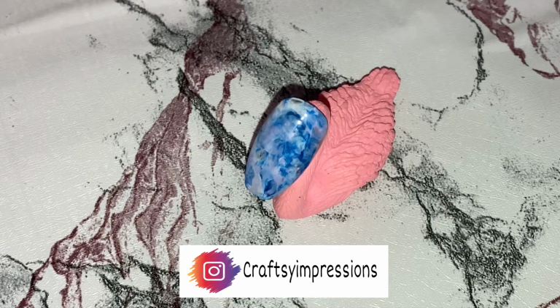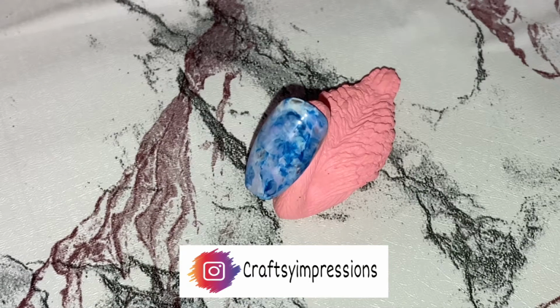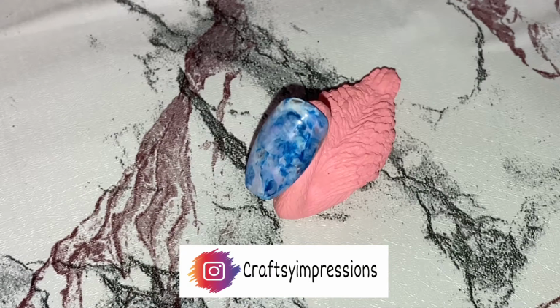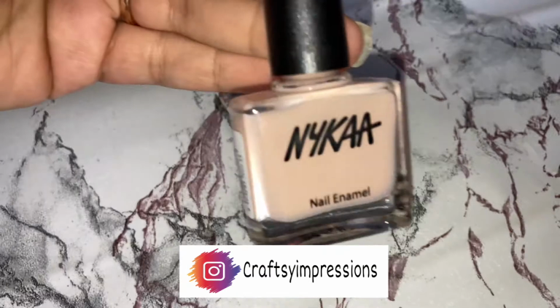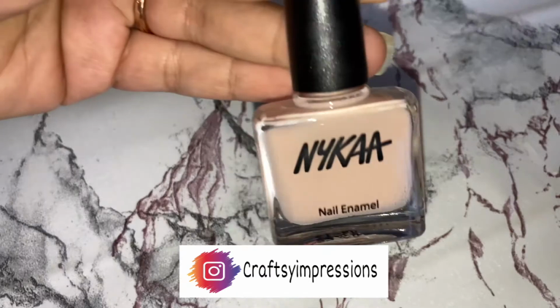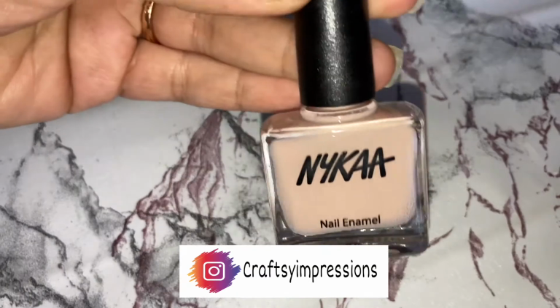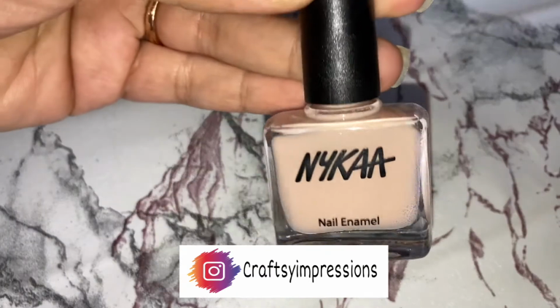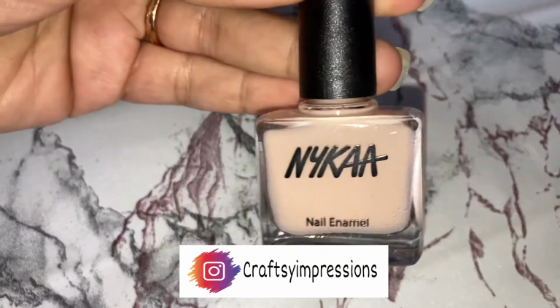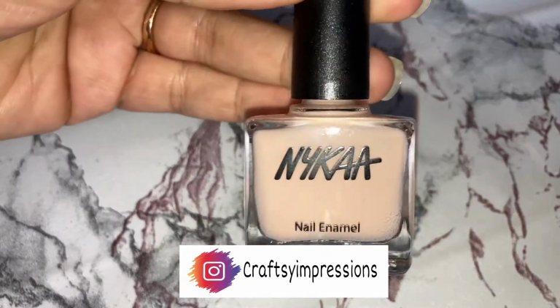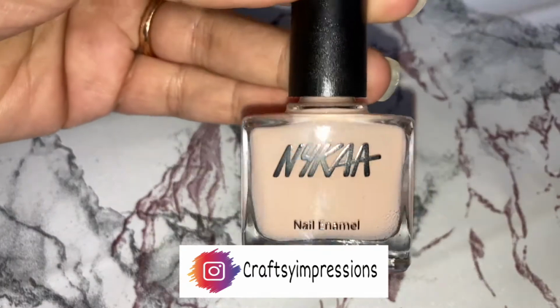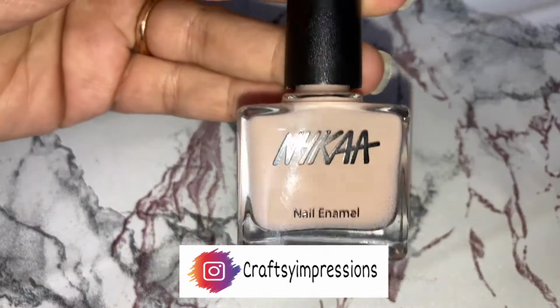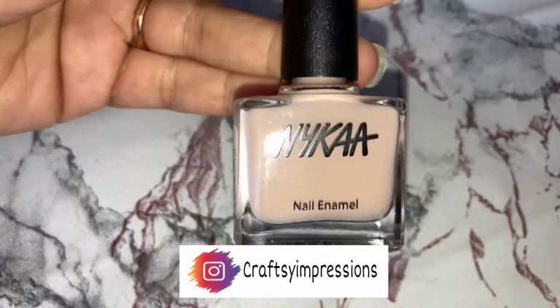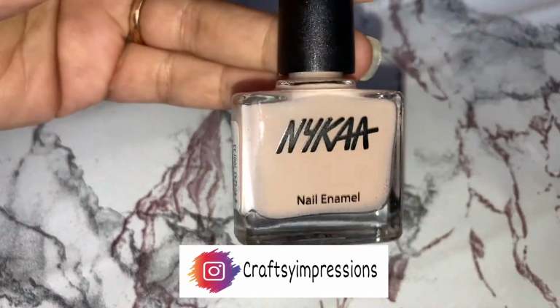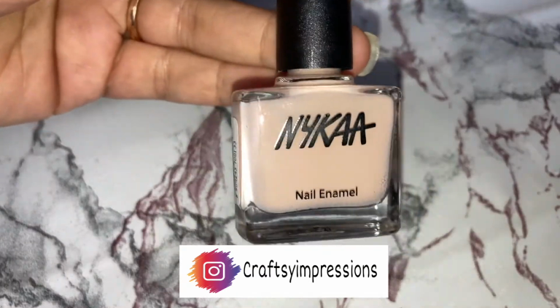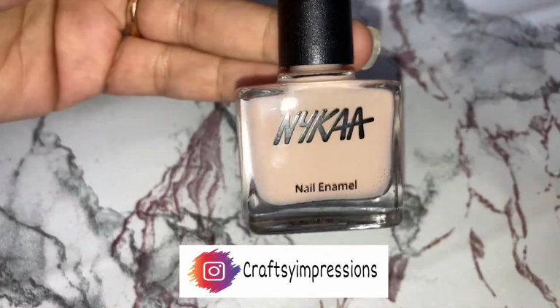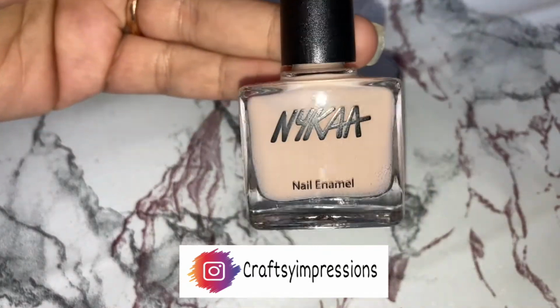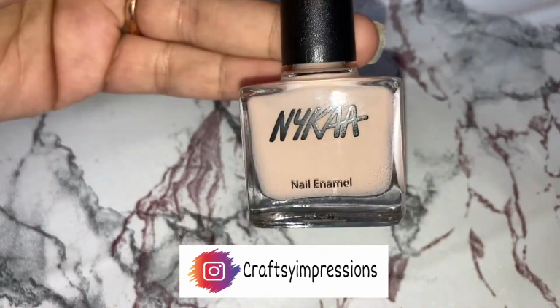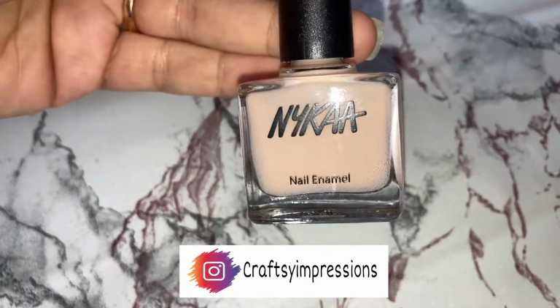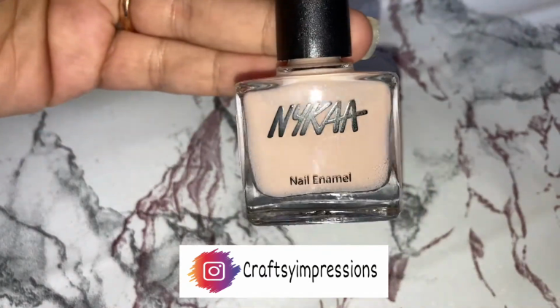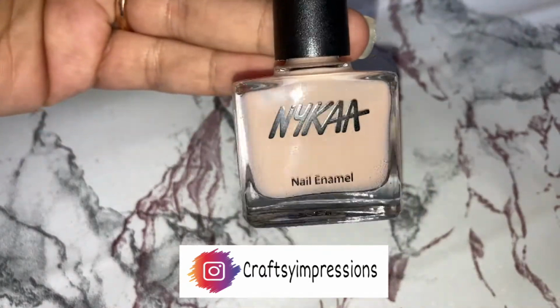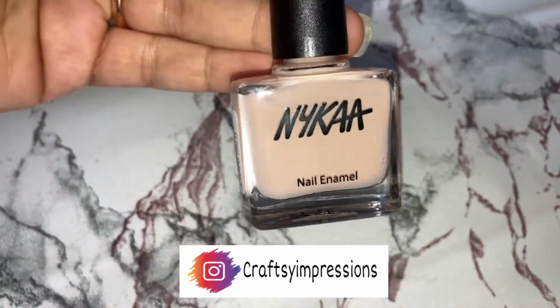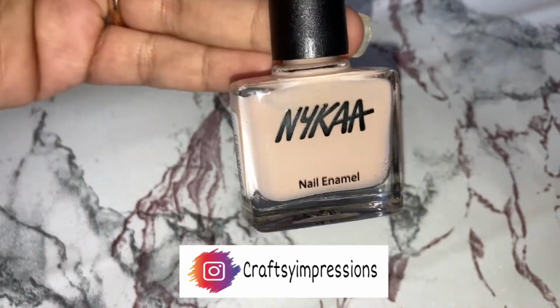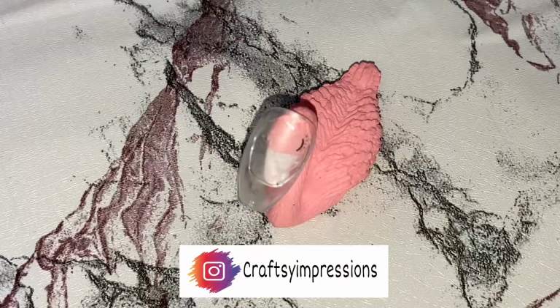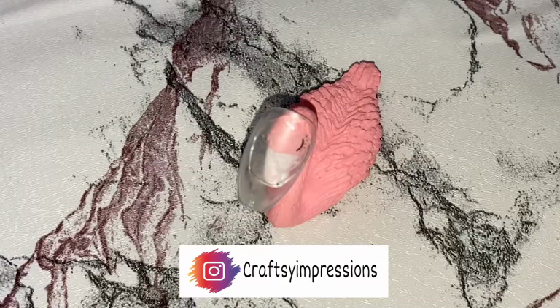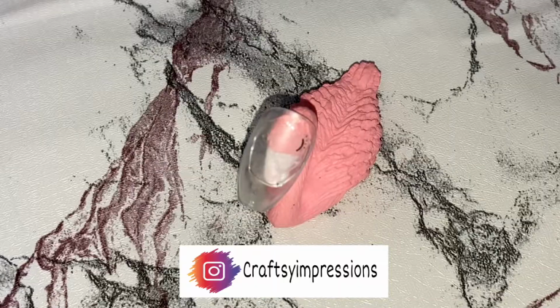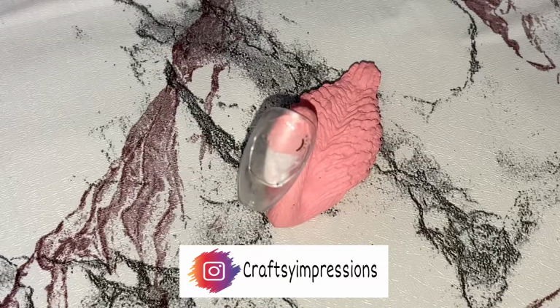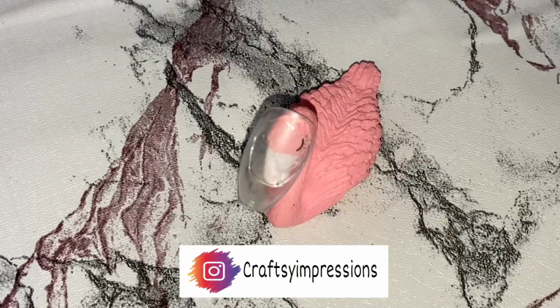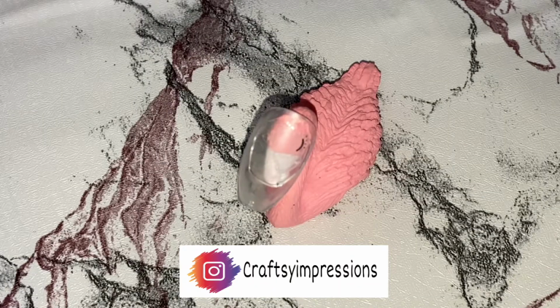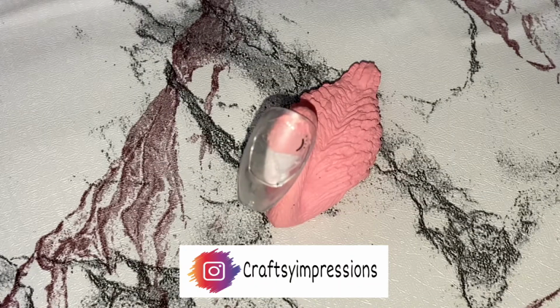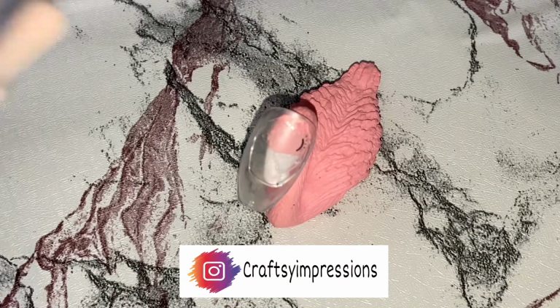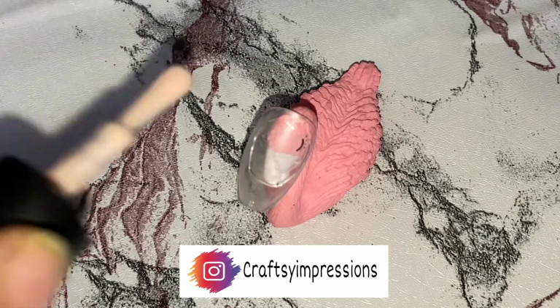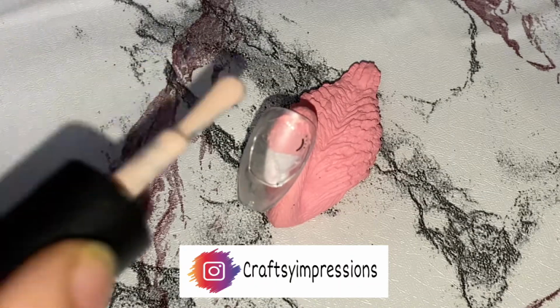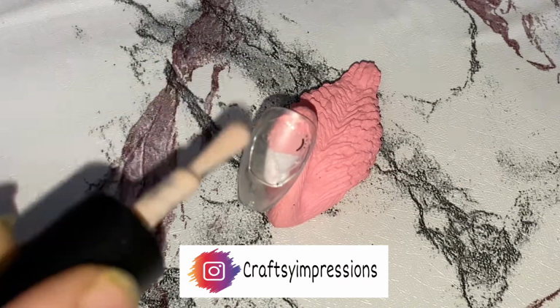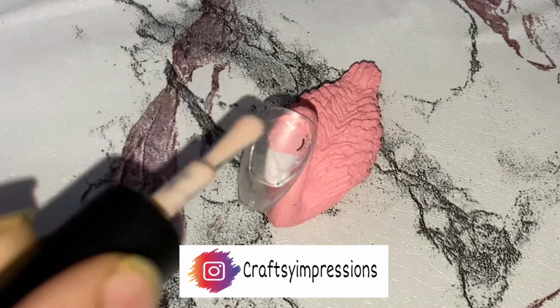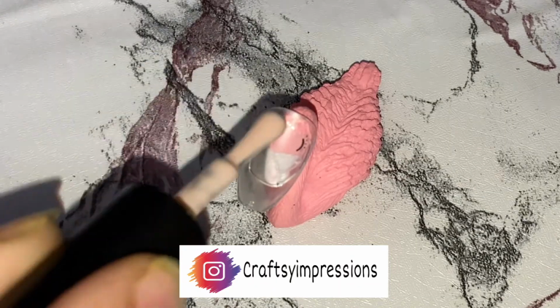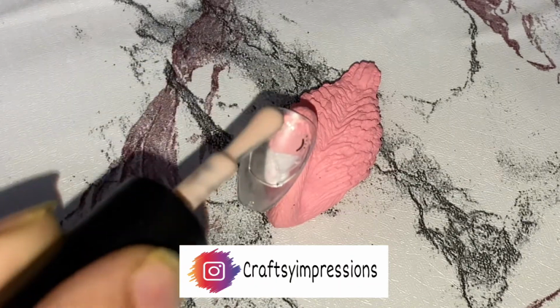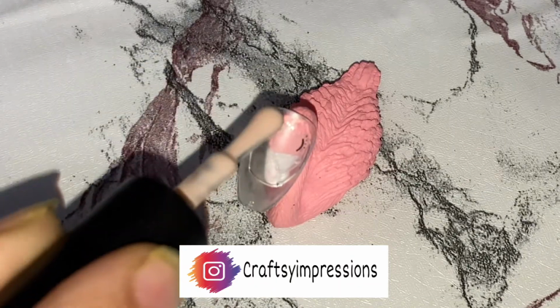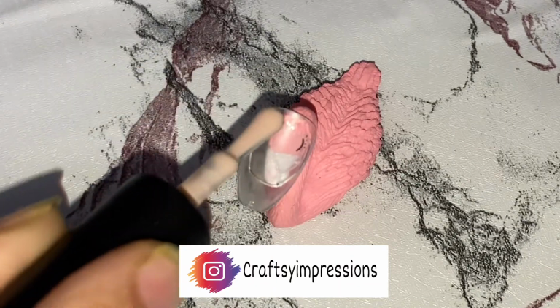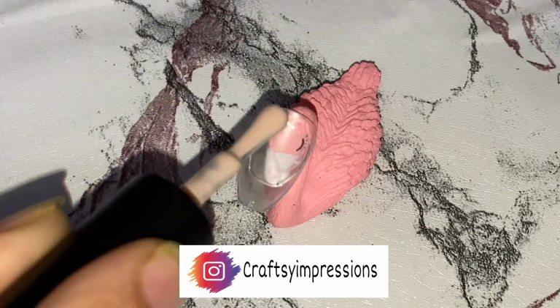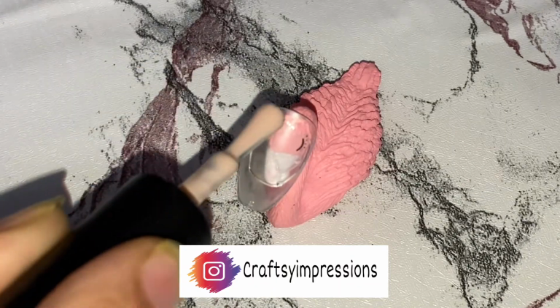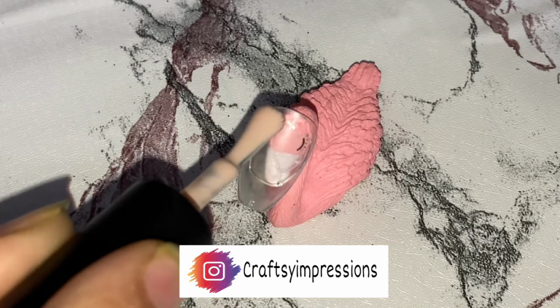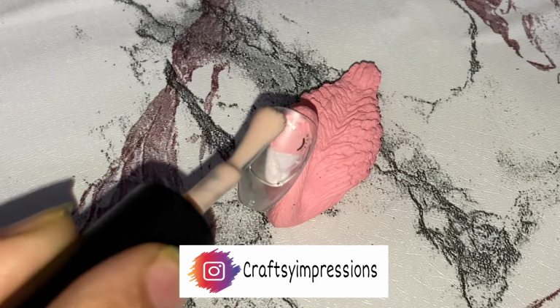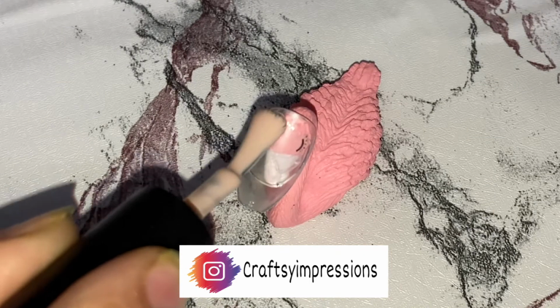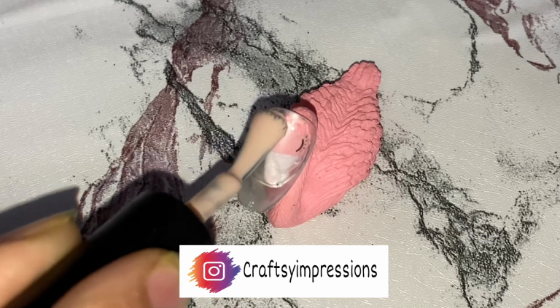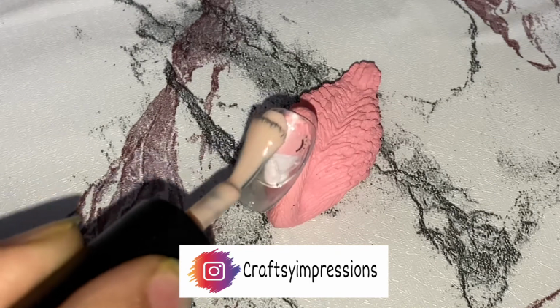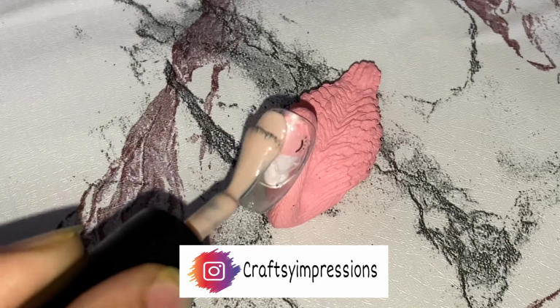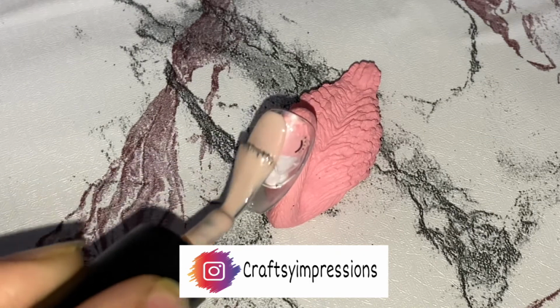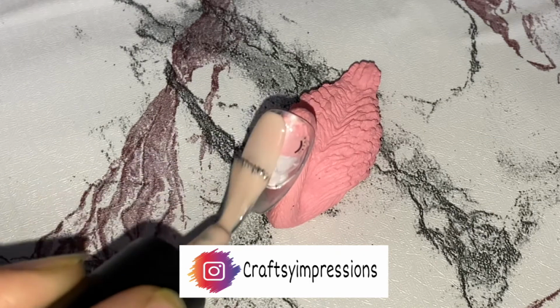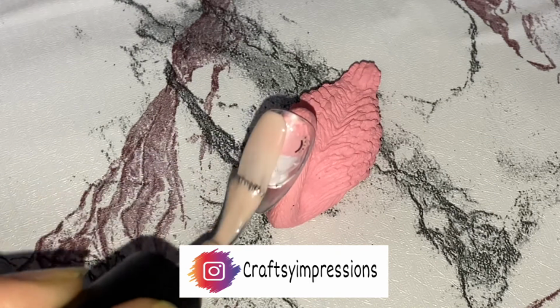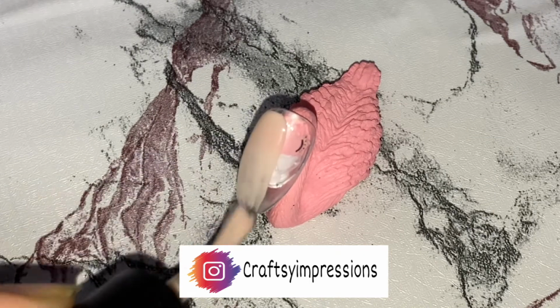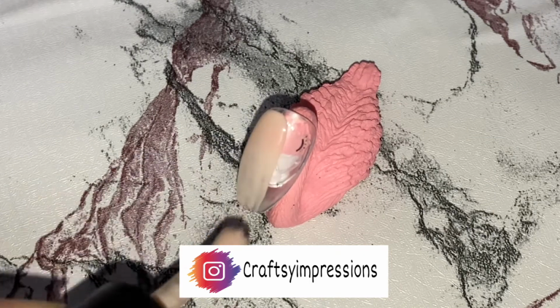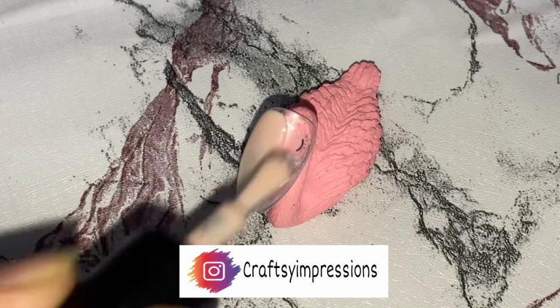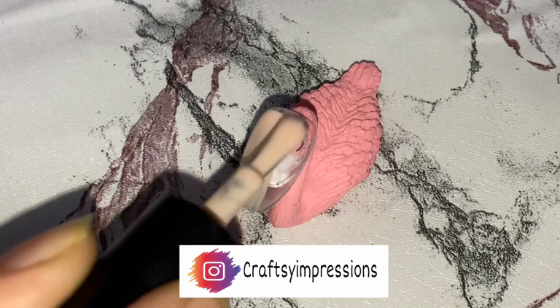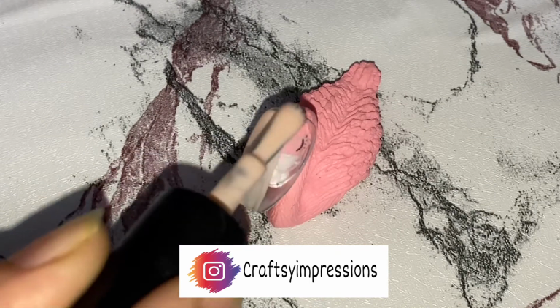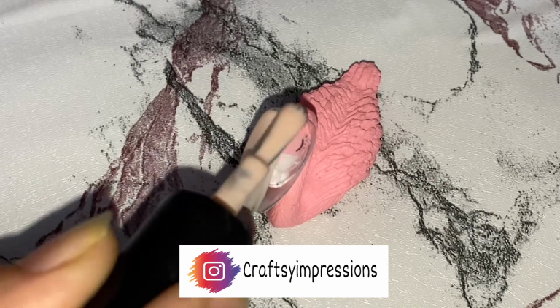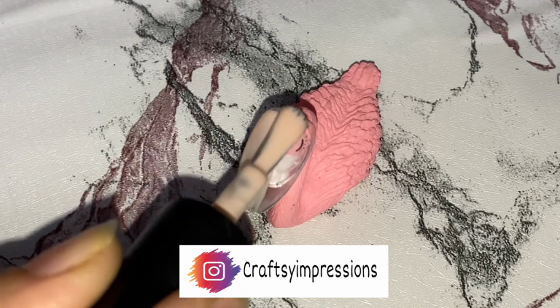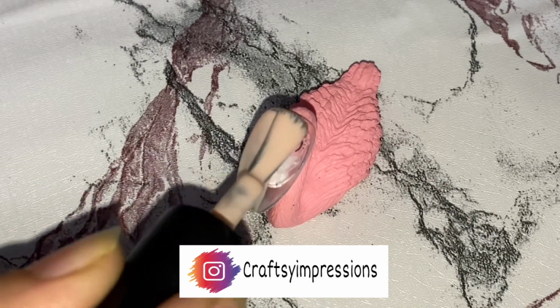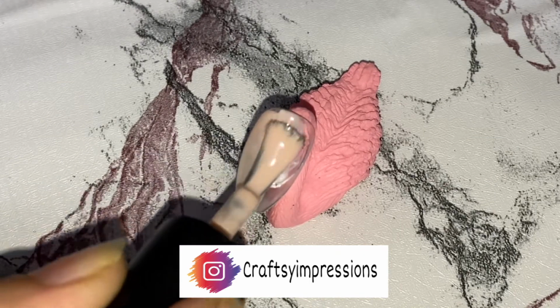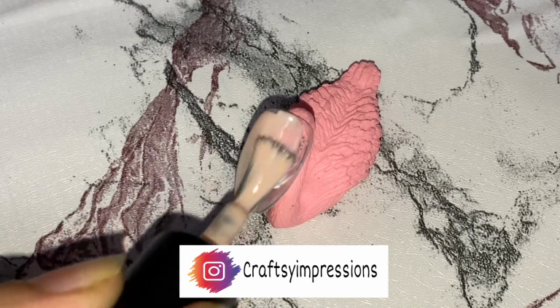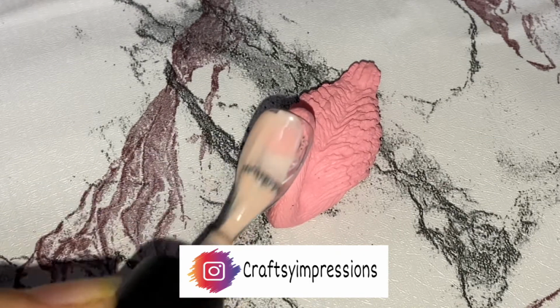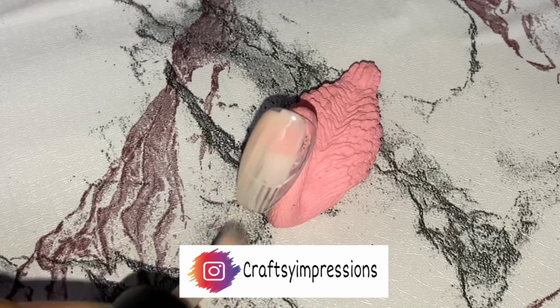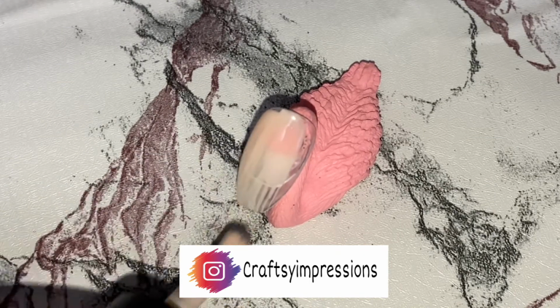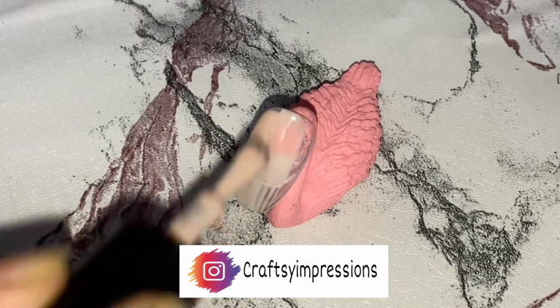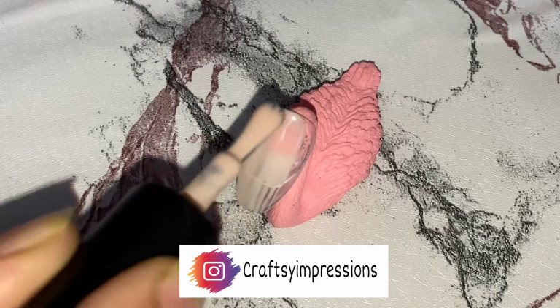Taking a beige color from Nykaa's nail enamel in the shade Crème Brûlée, I will be applying two coats of it on the nail.